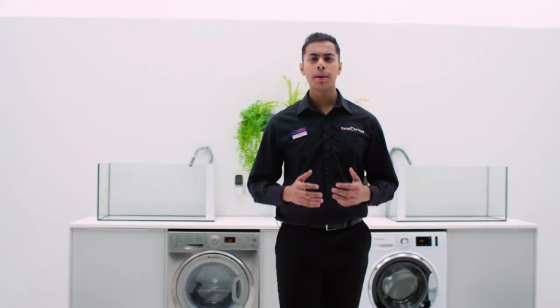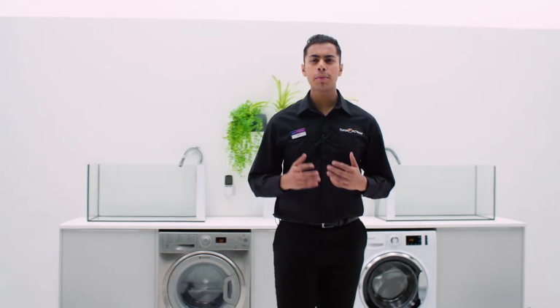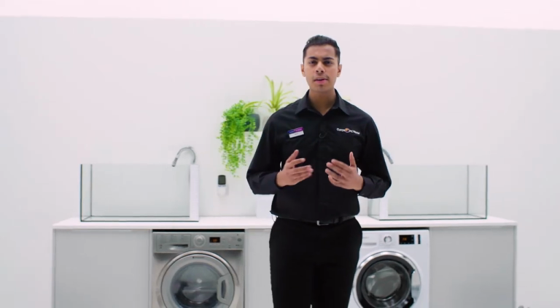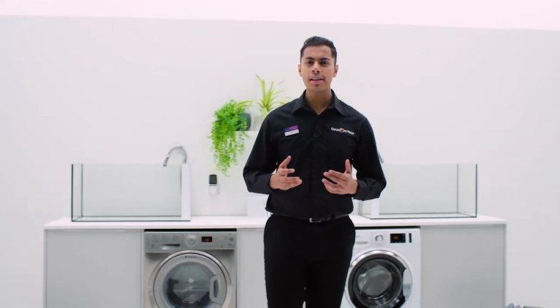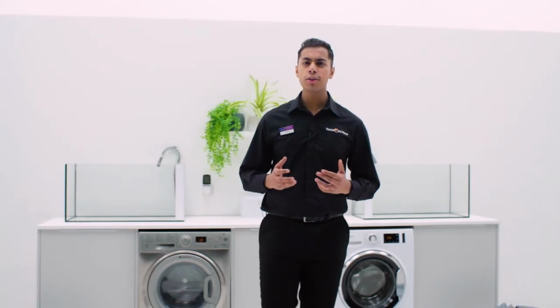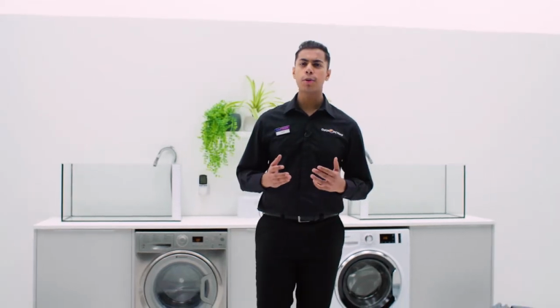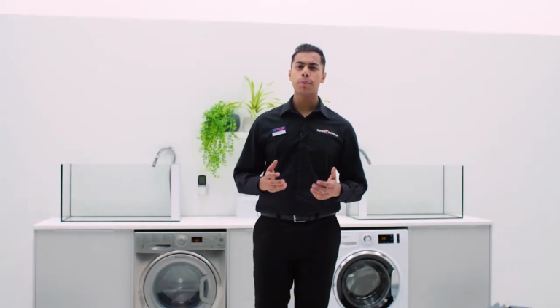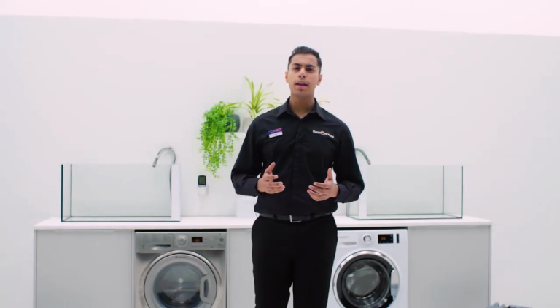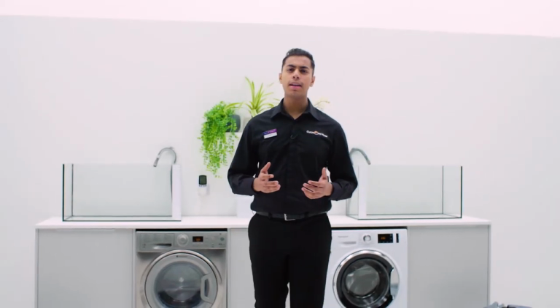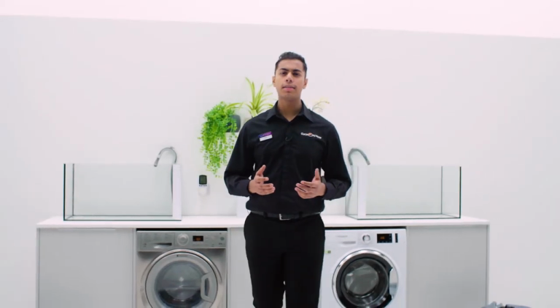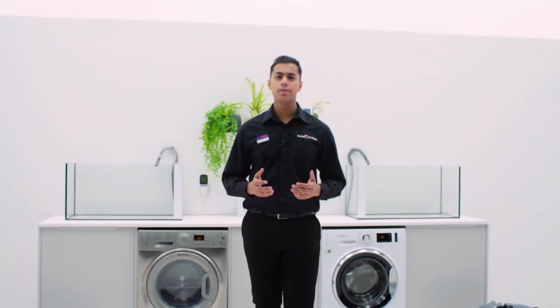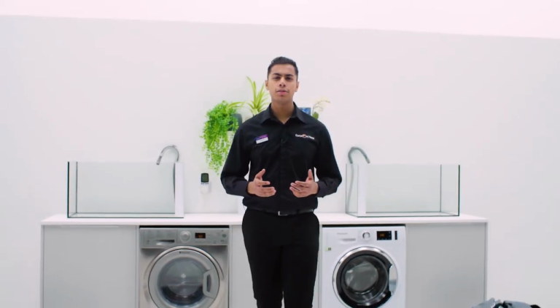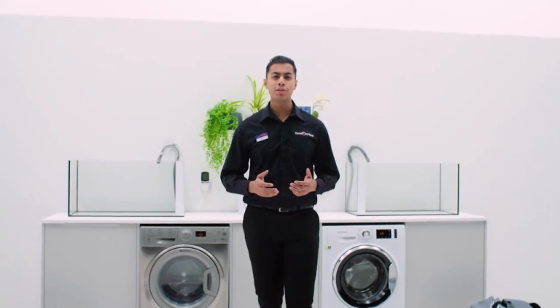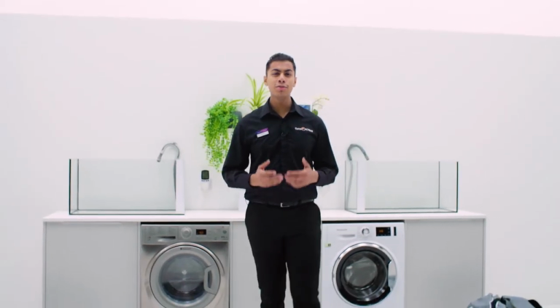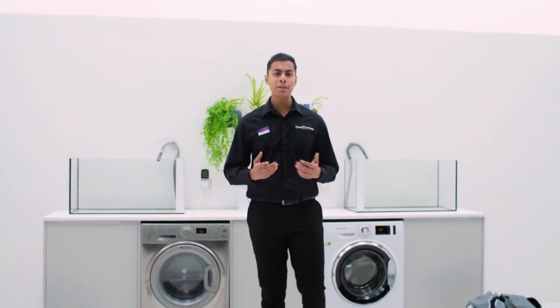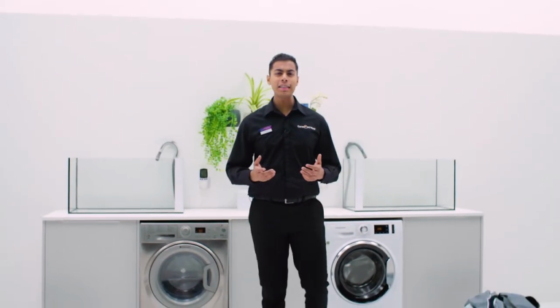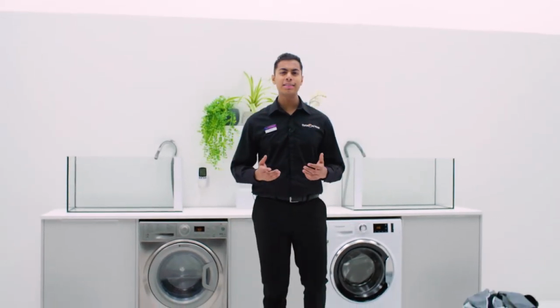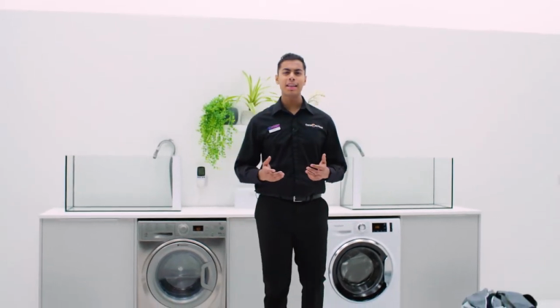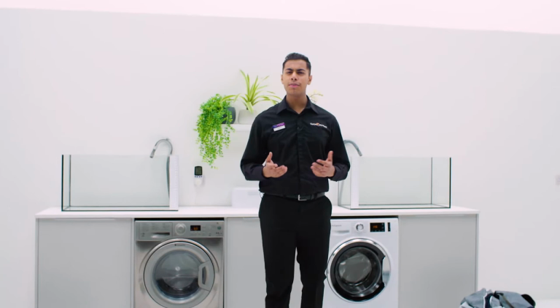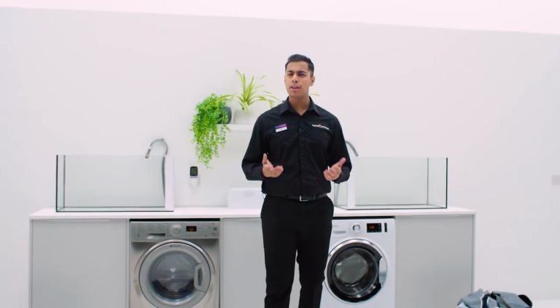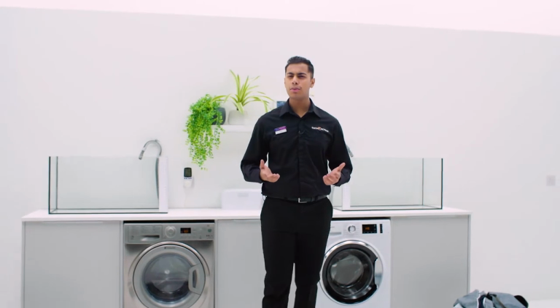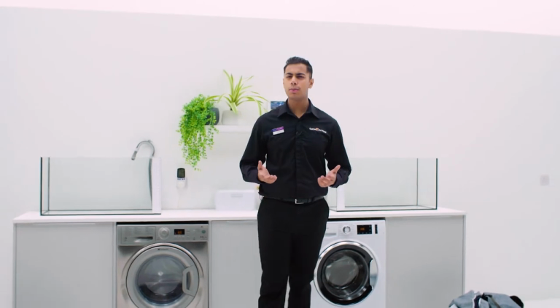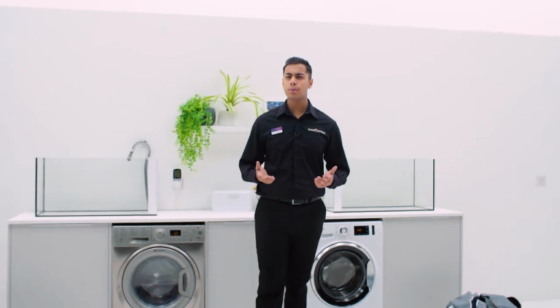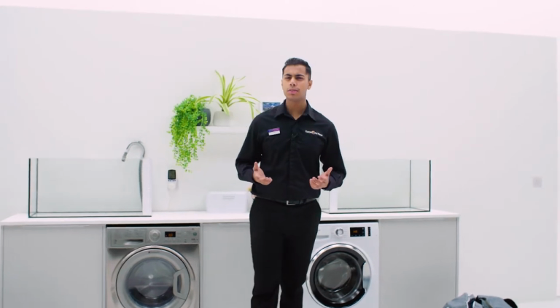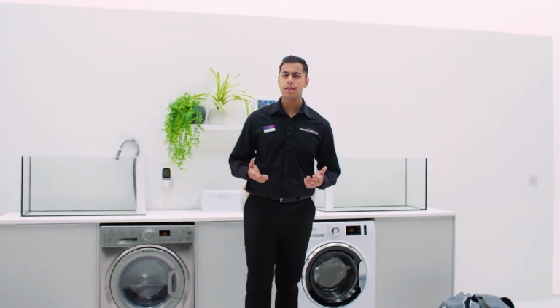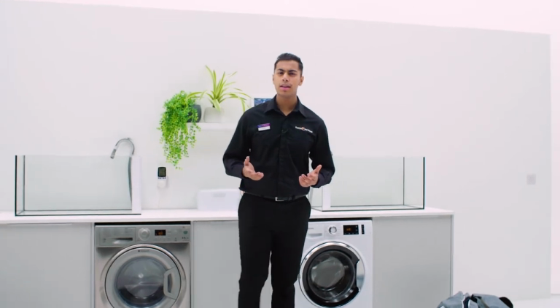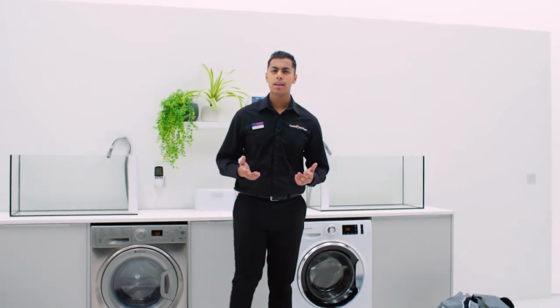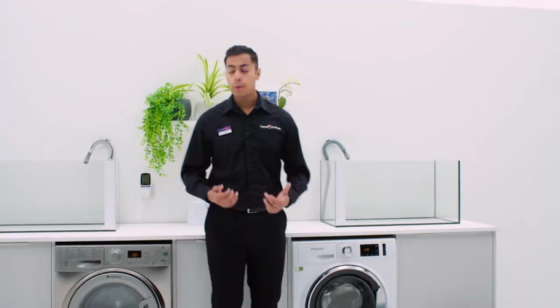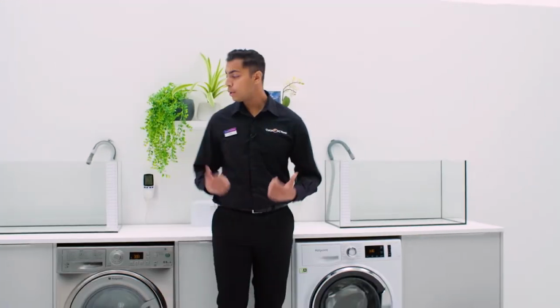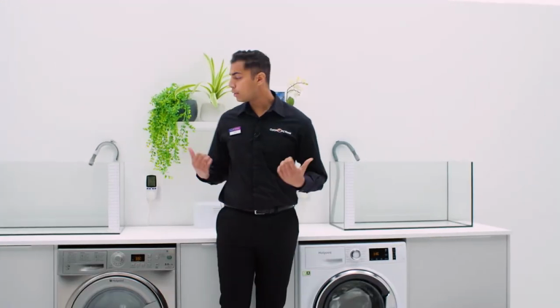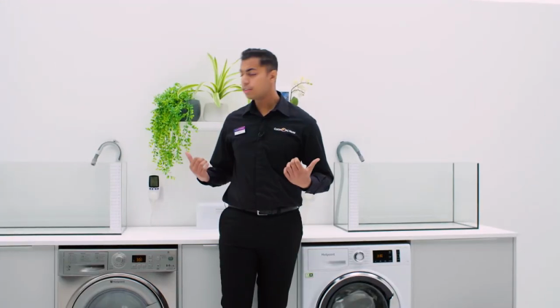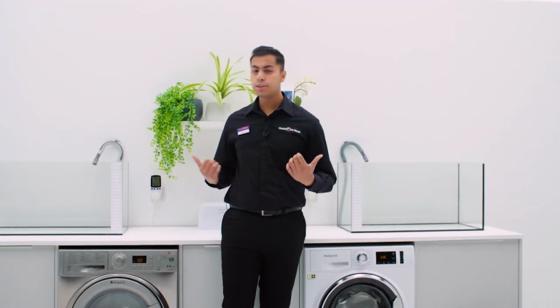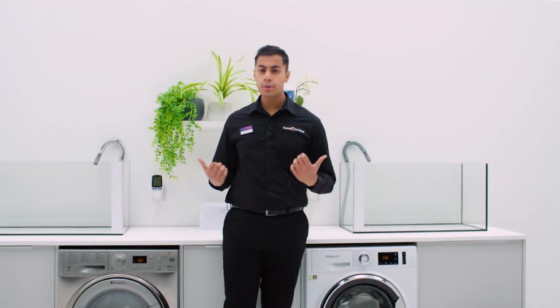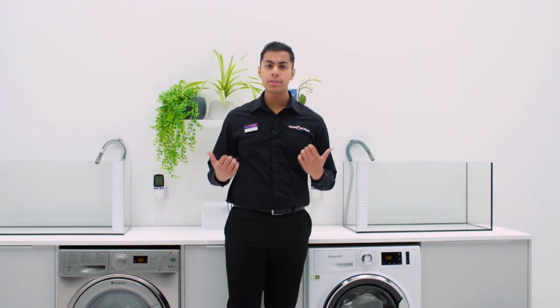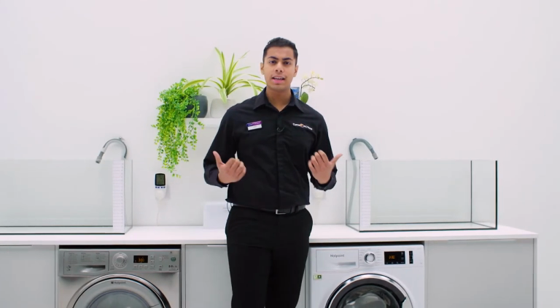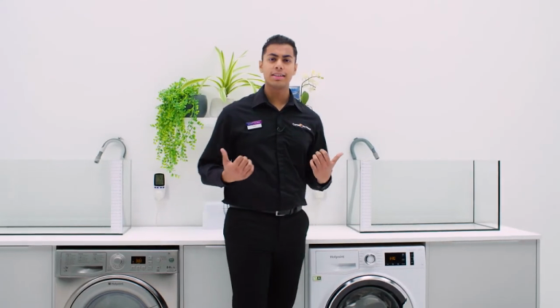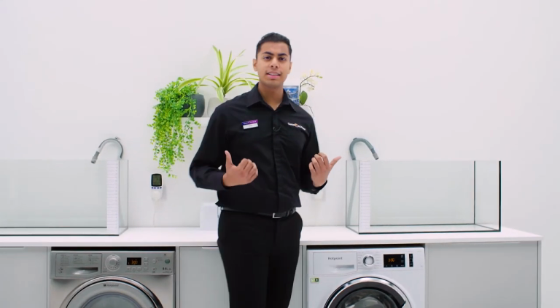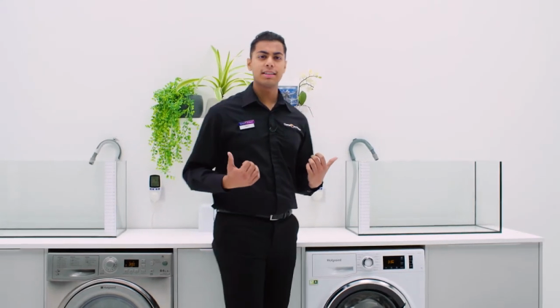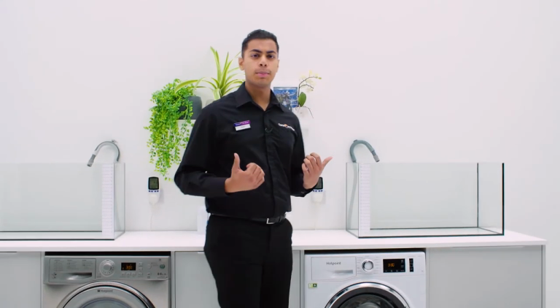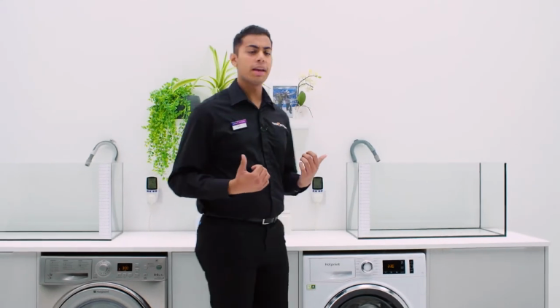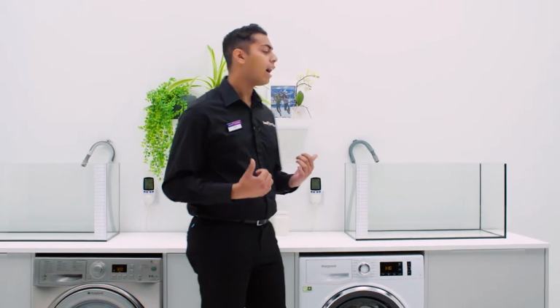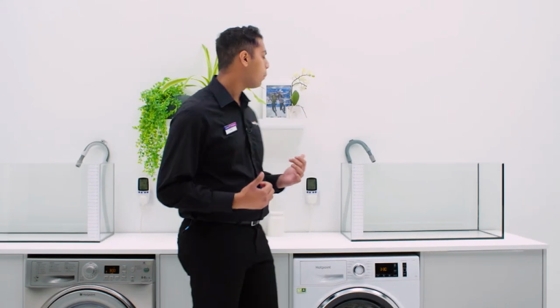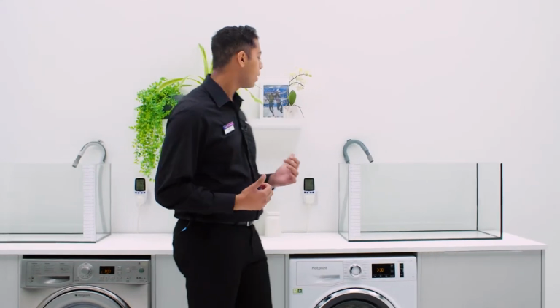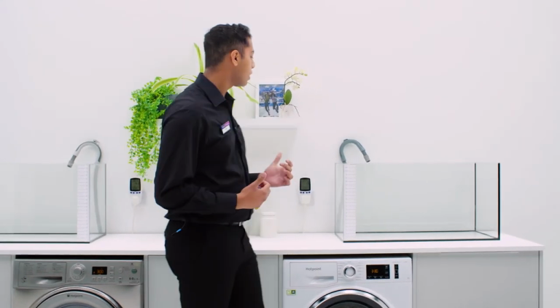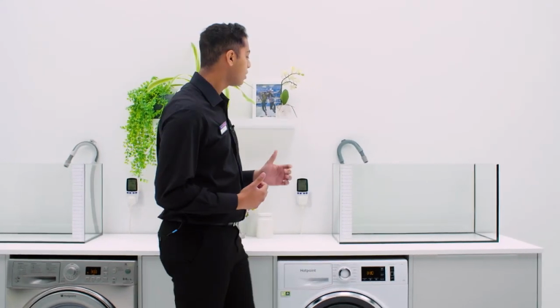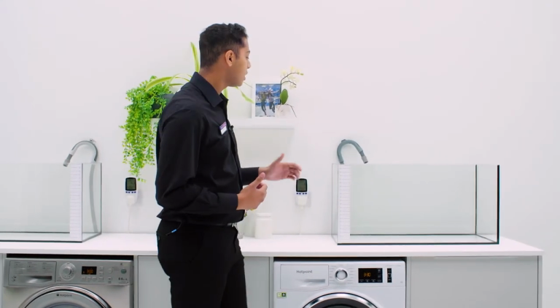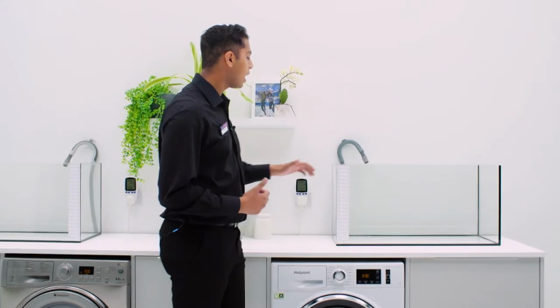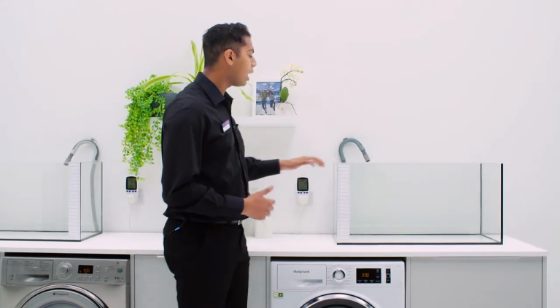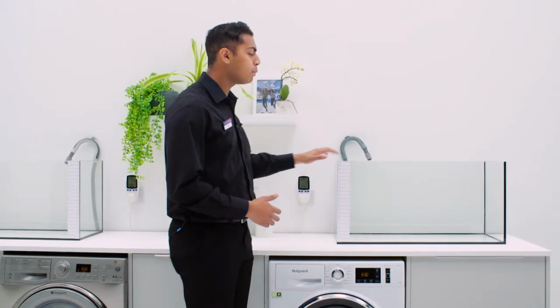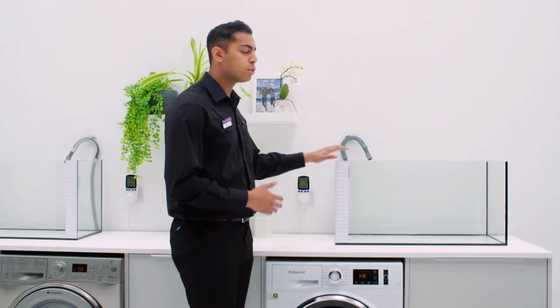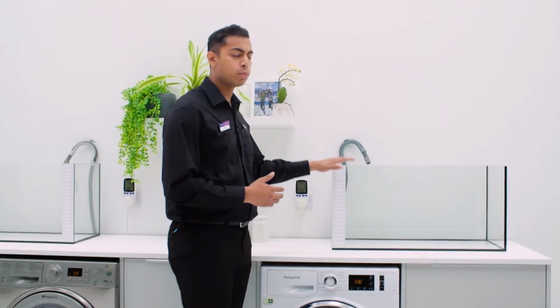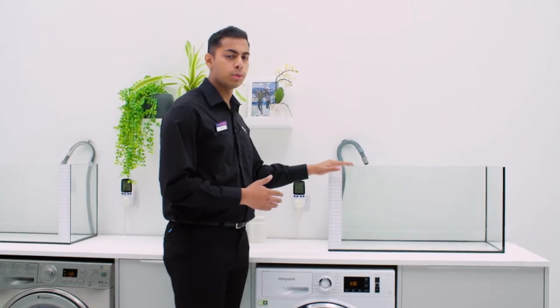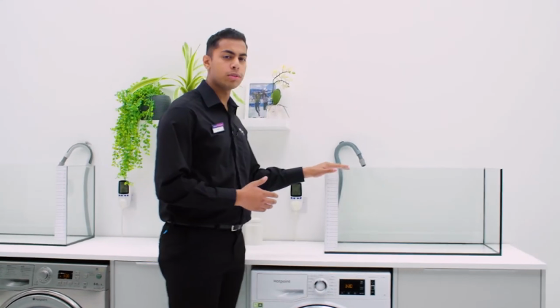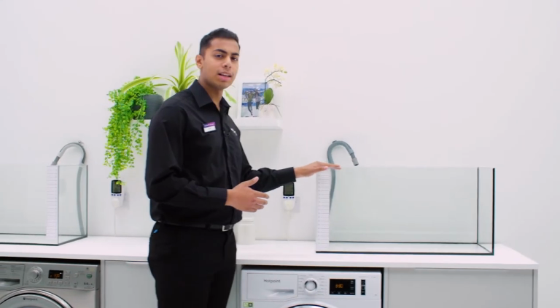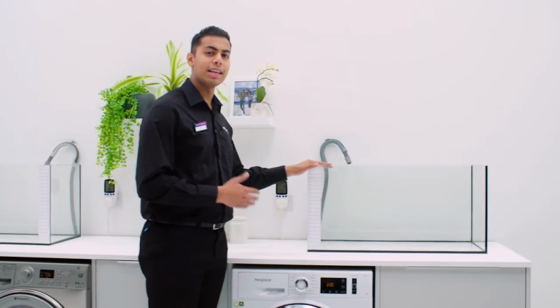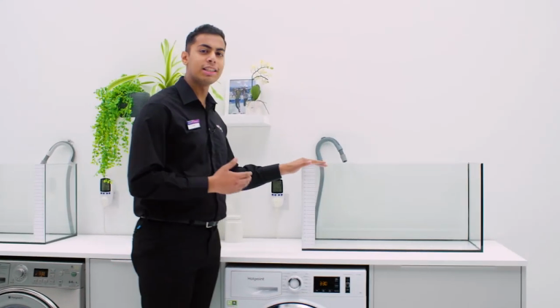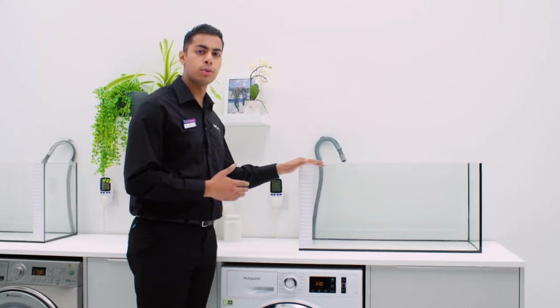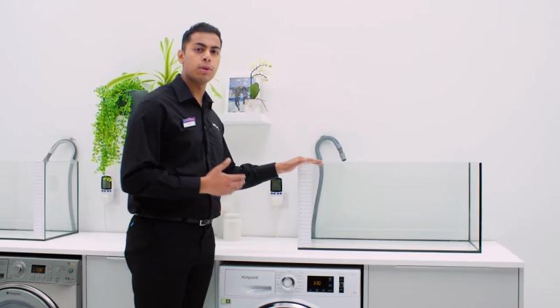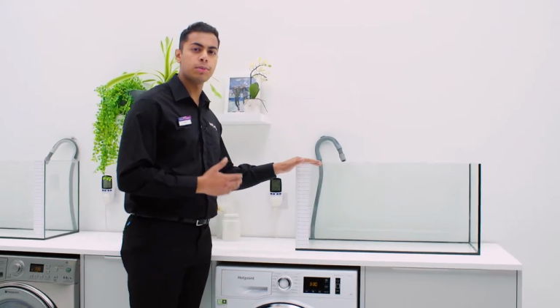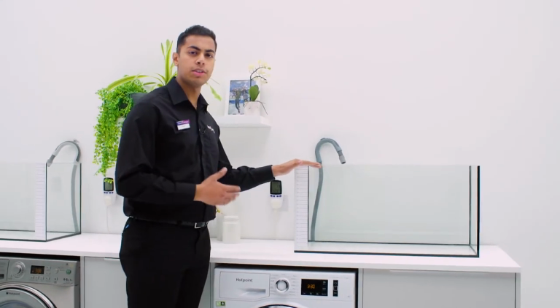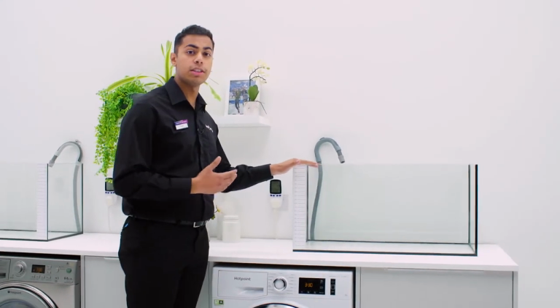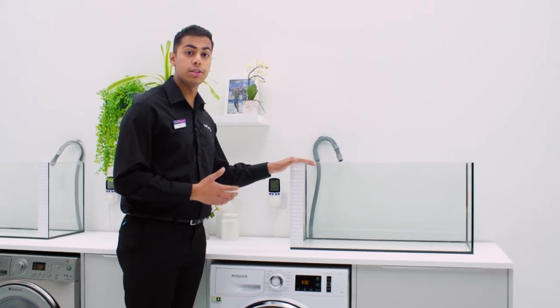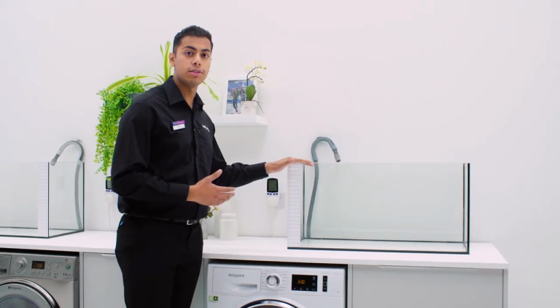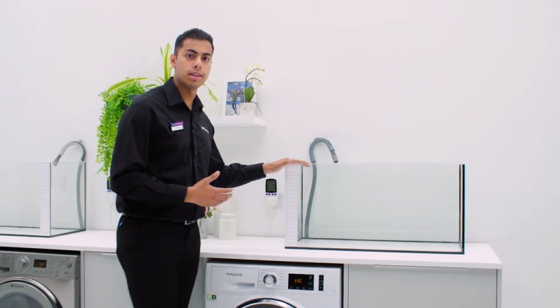By upgrading your appliance, do you really save a lot of water? We've got these two tanks set up here and we're going to see how much water each washing machine uses.